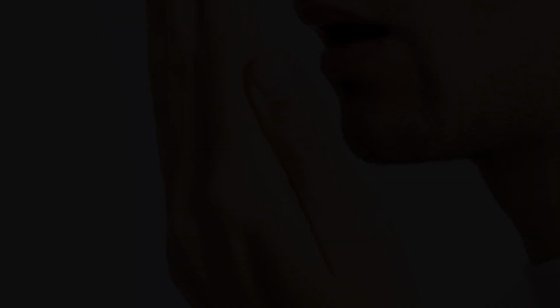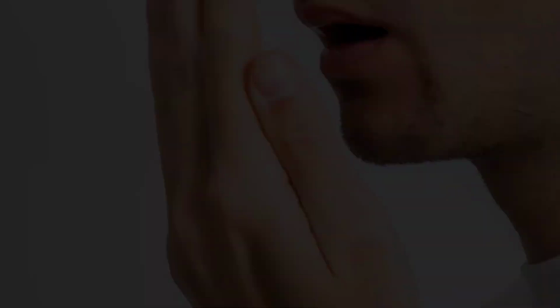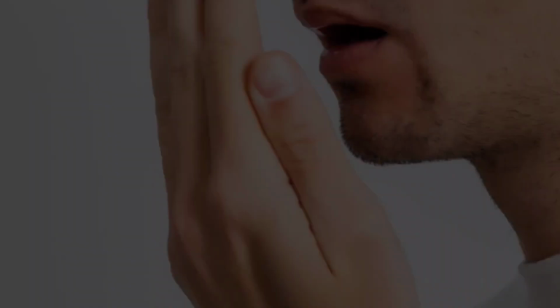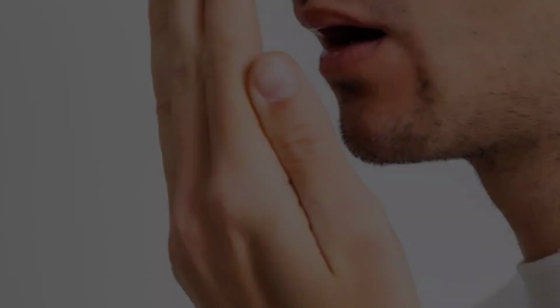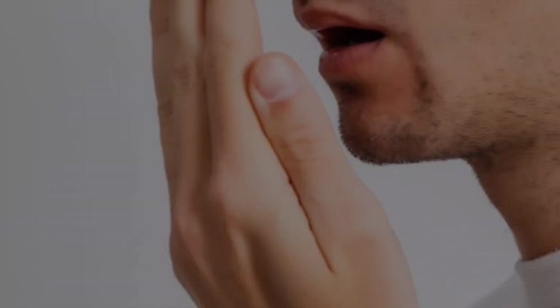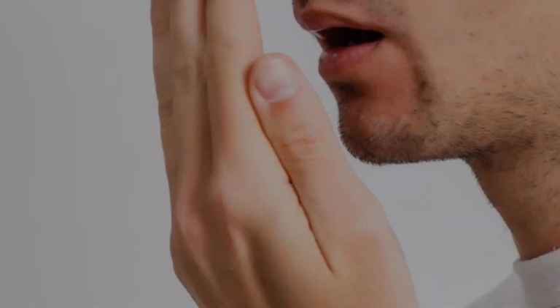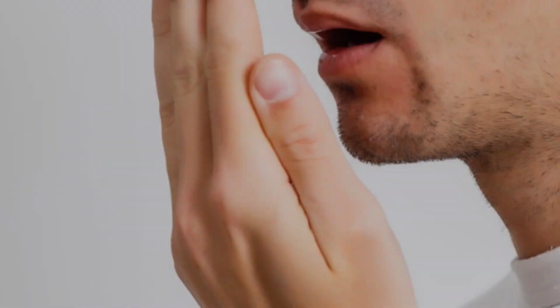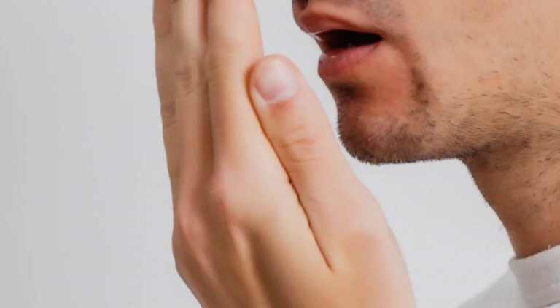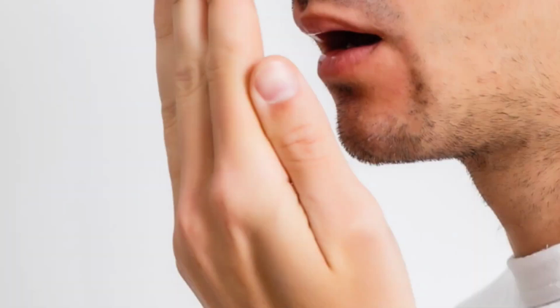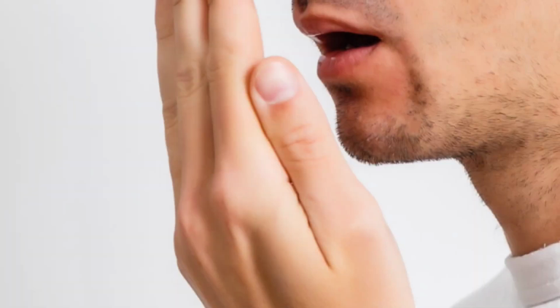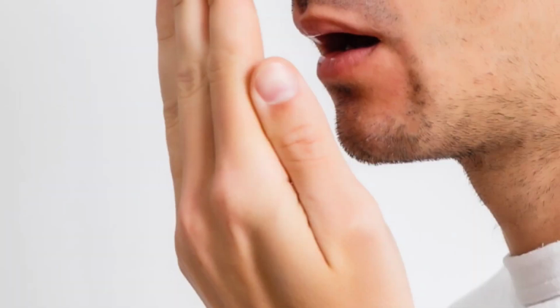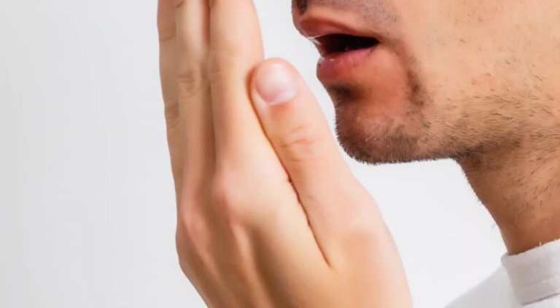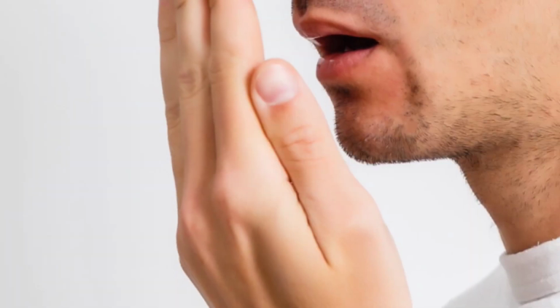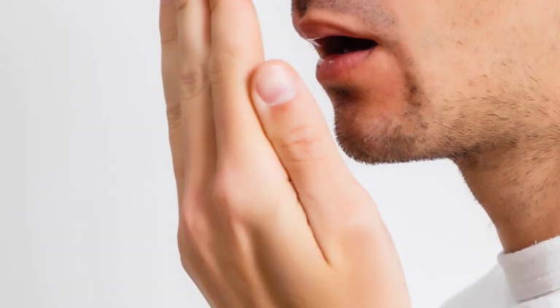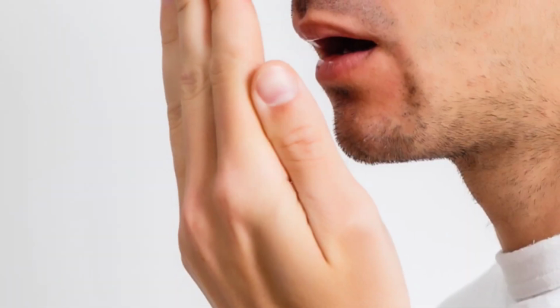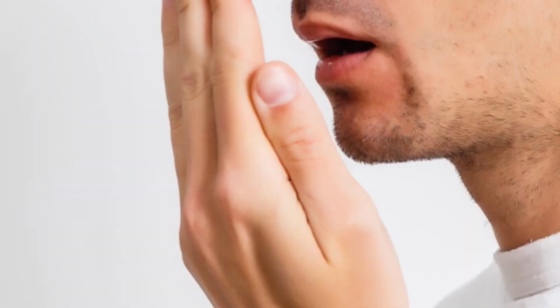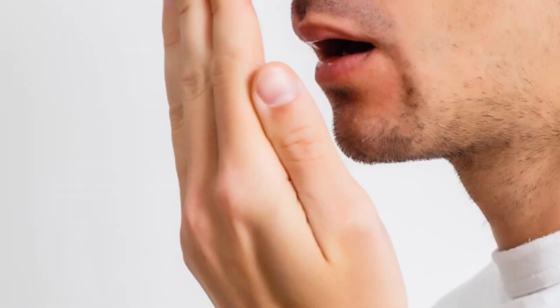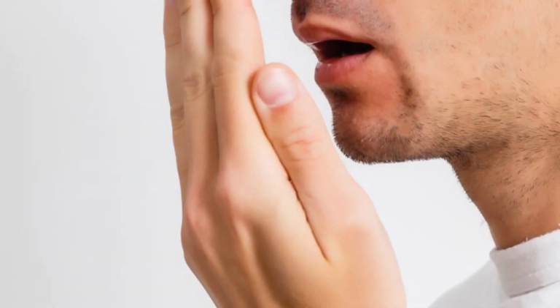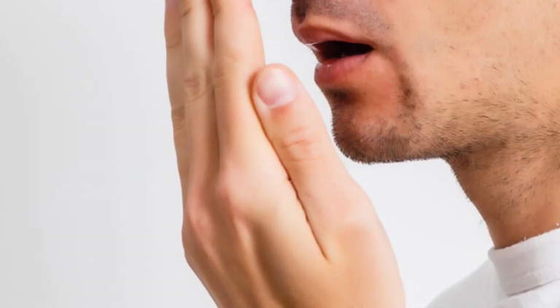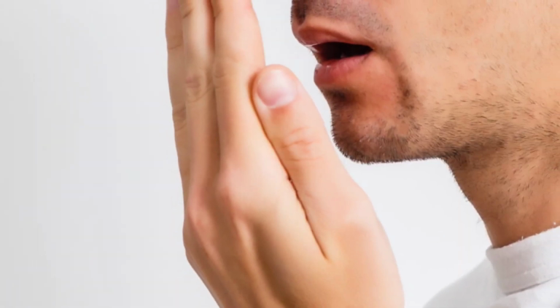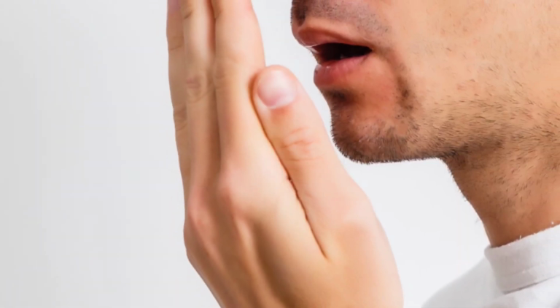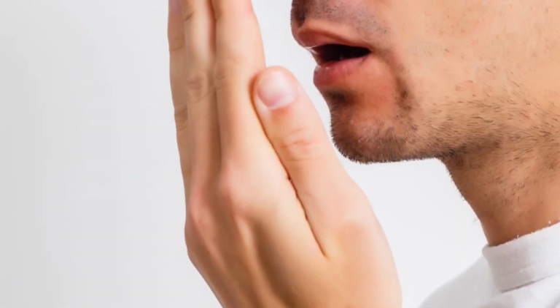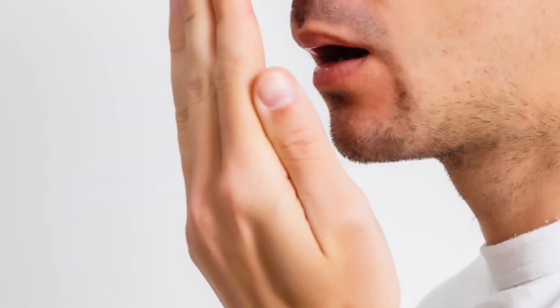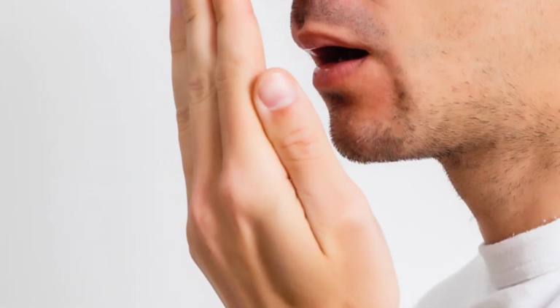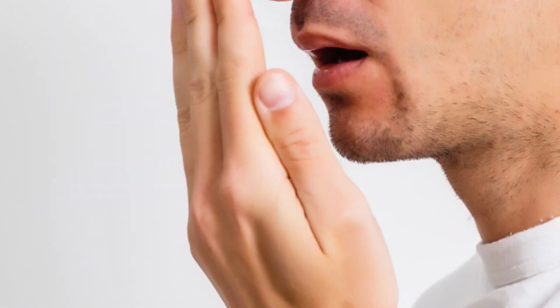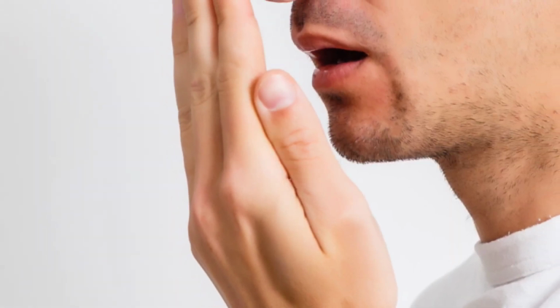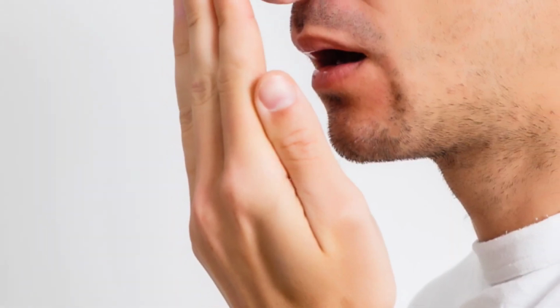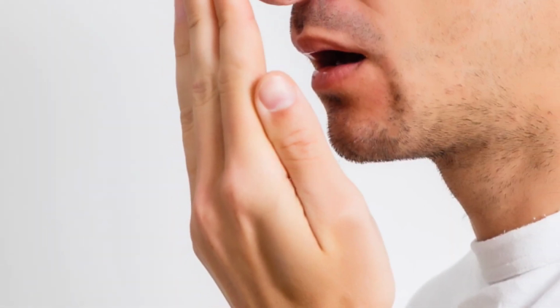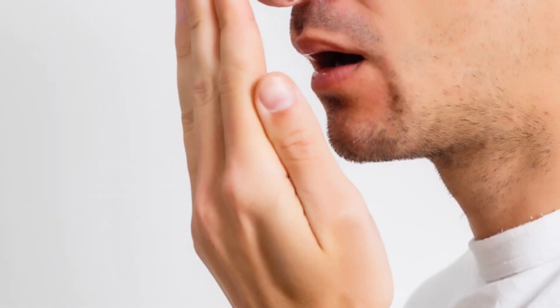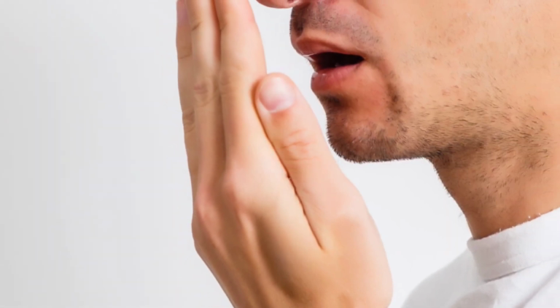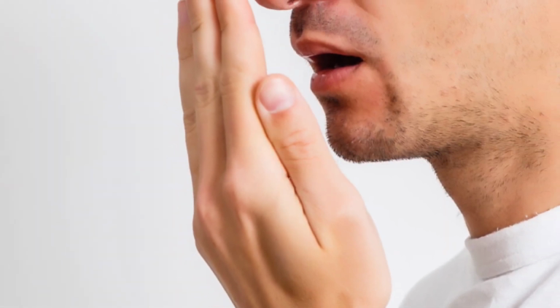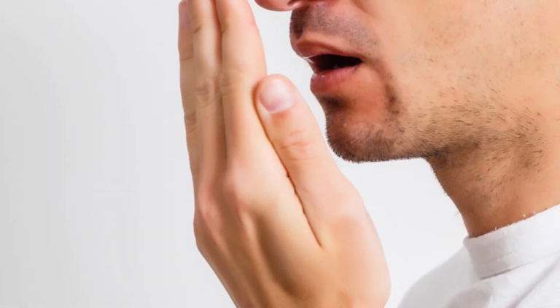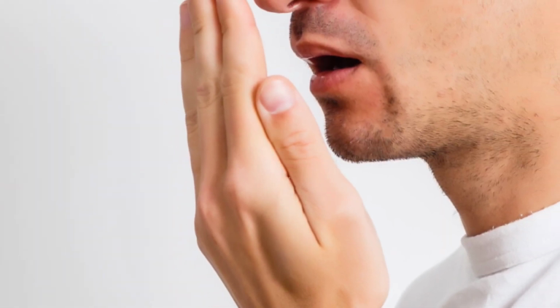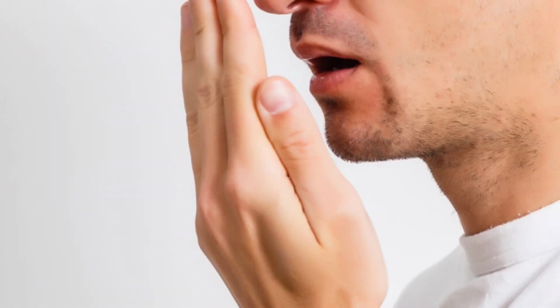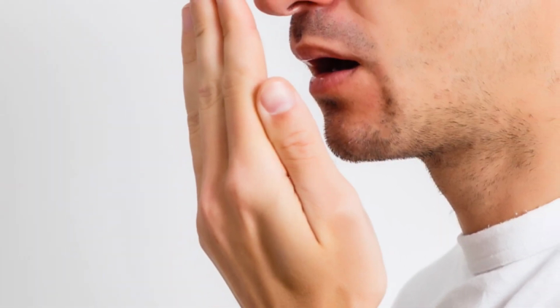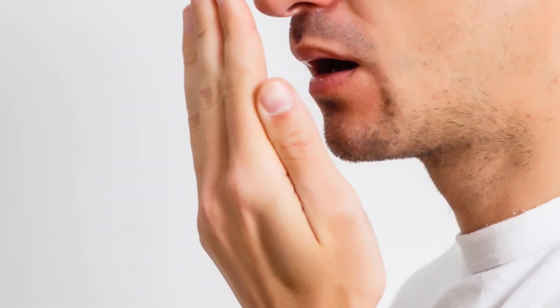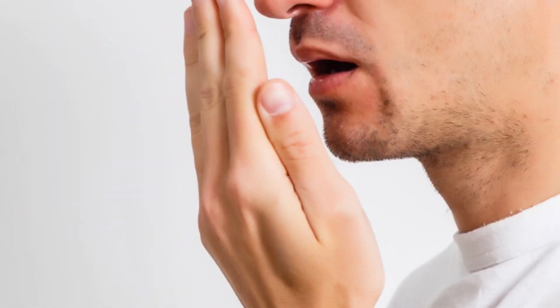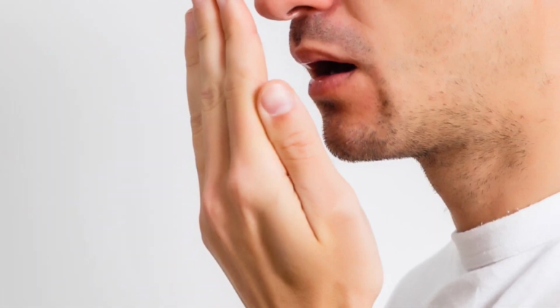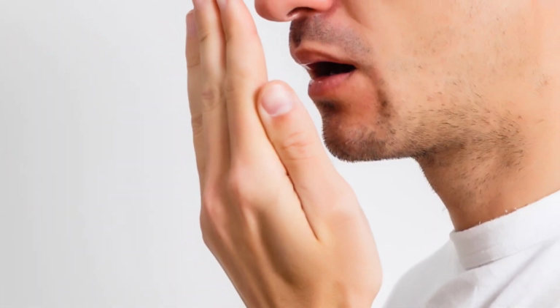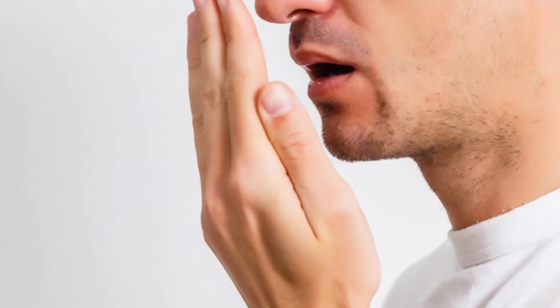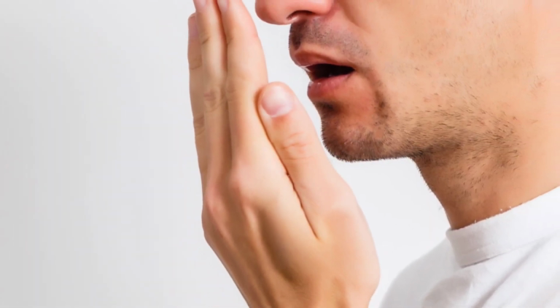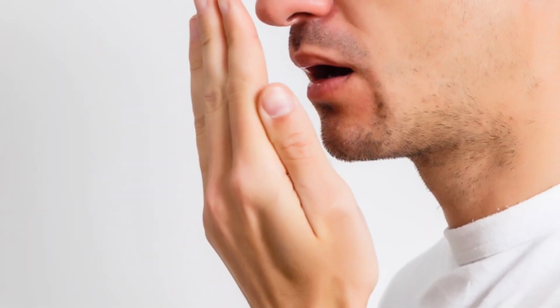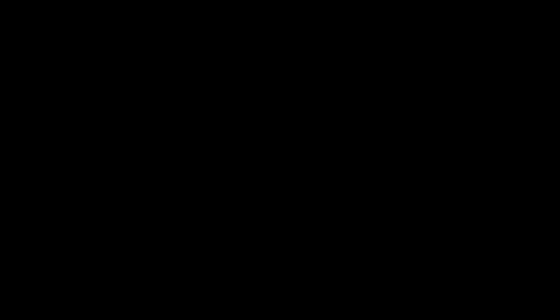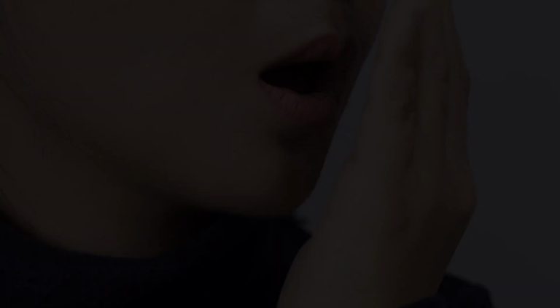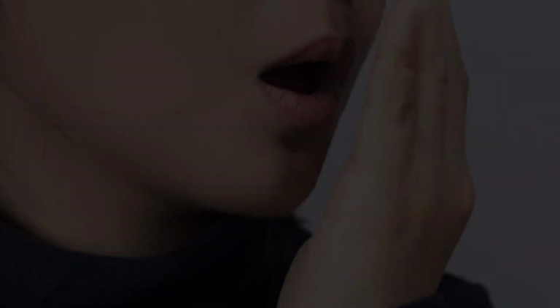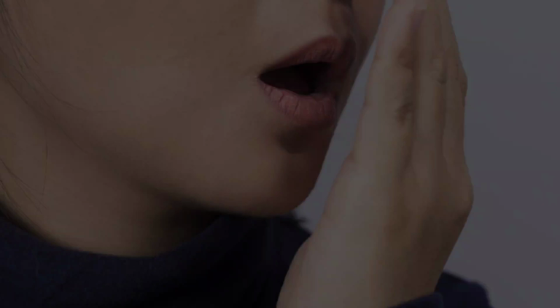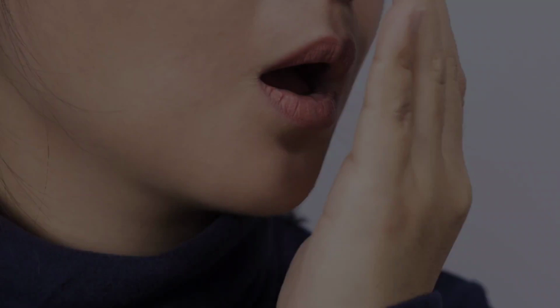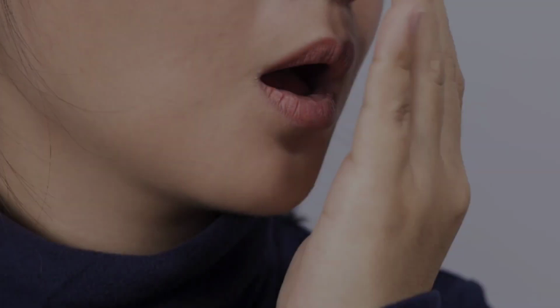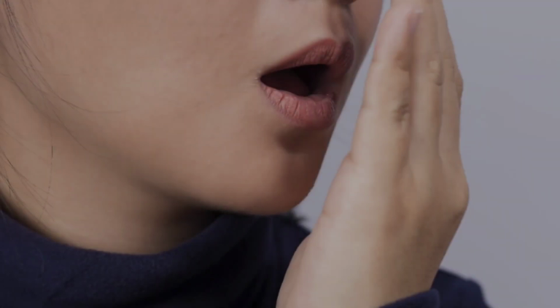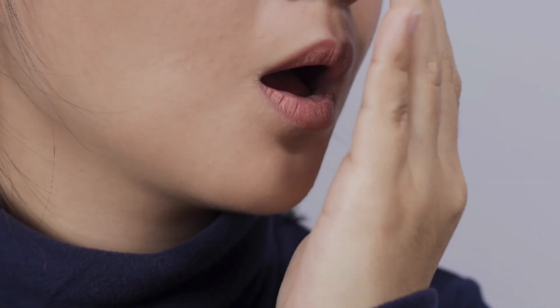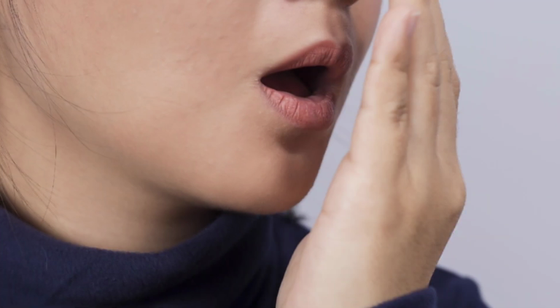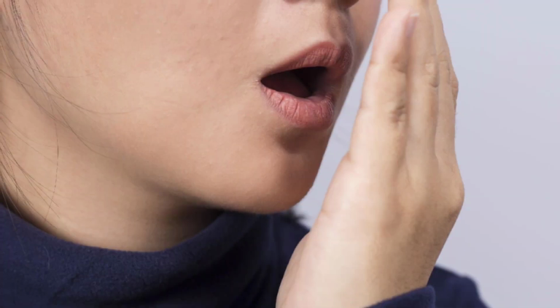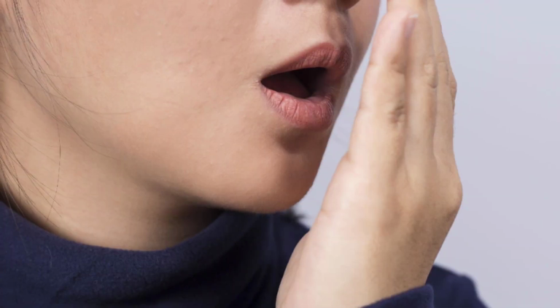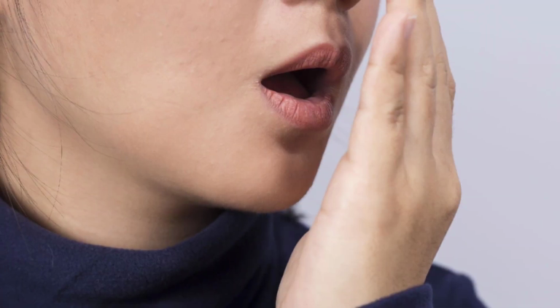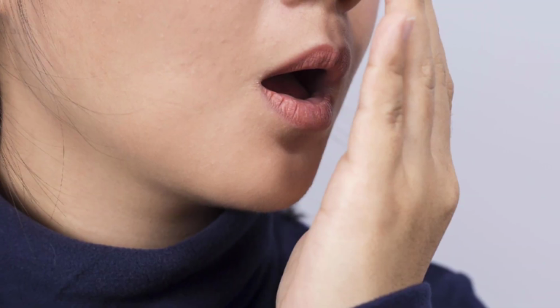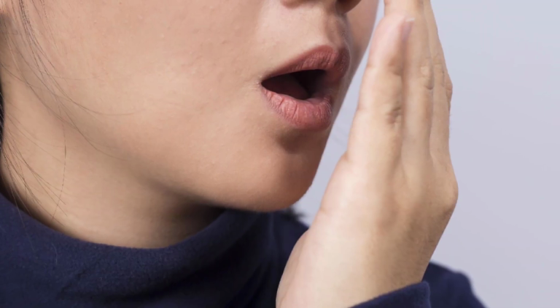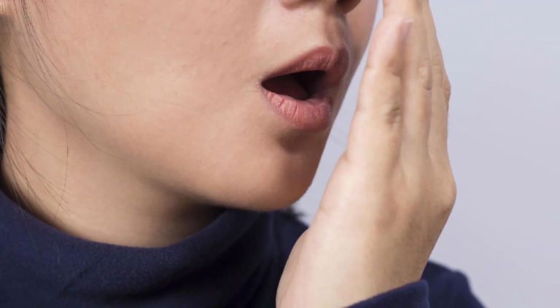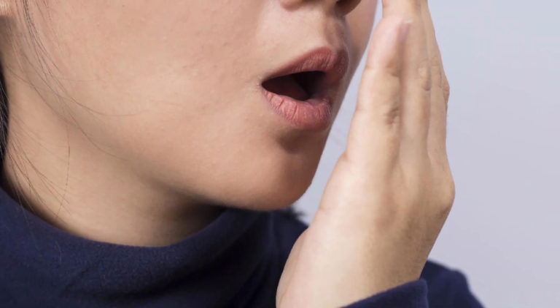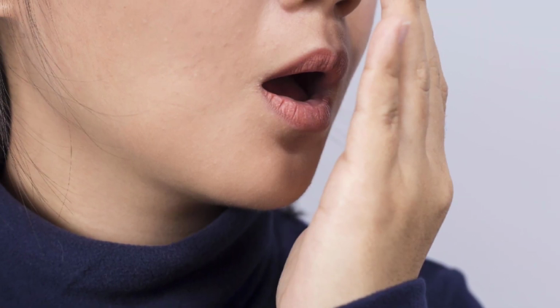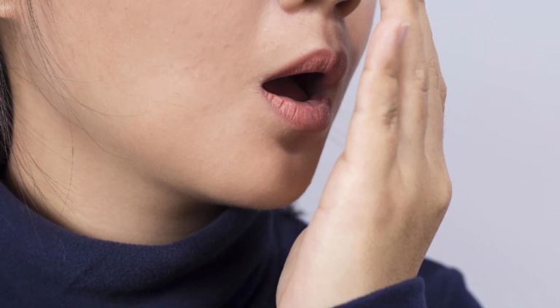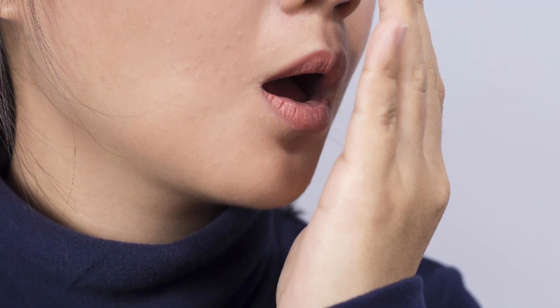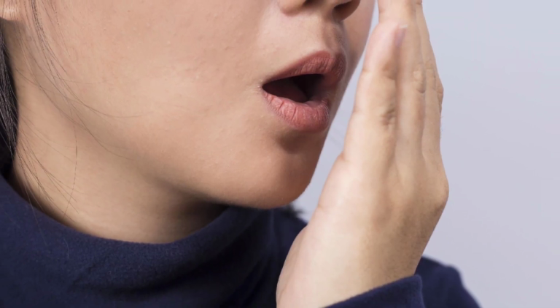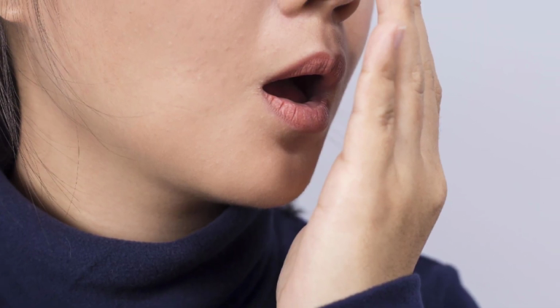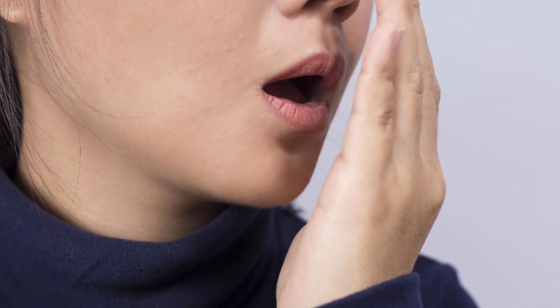Hi there, welcome back to our channel. Today's topic: bad breath and how to get rid of it.